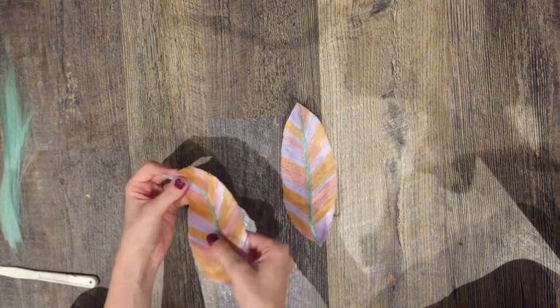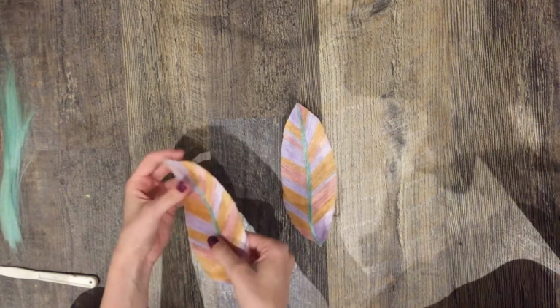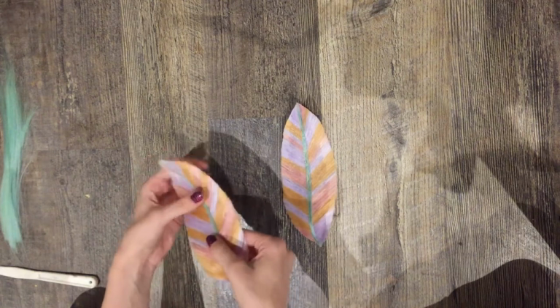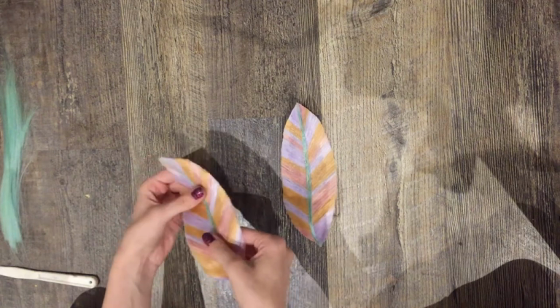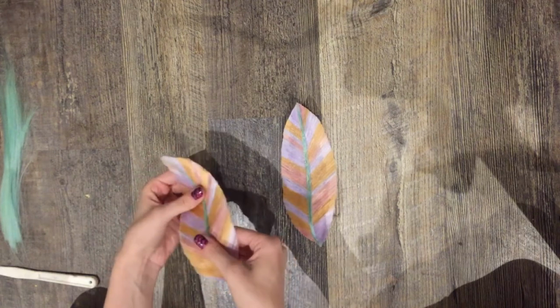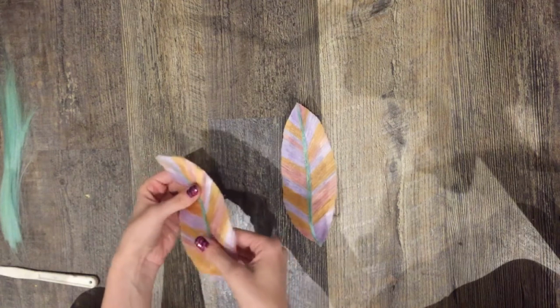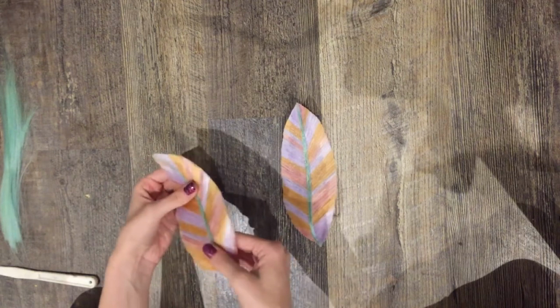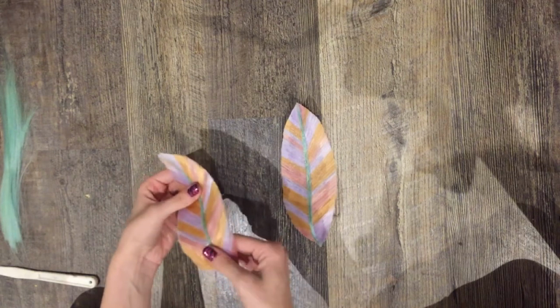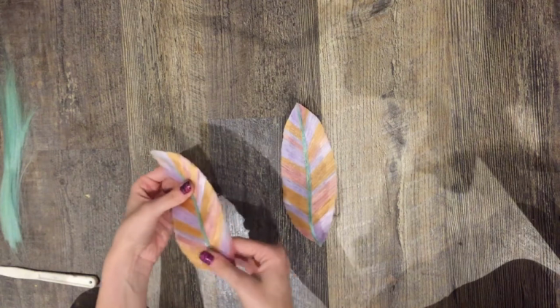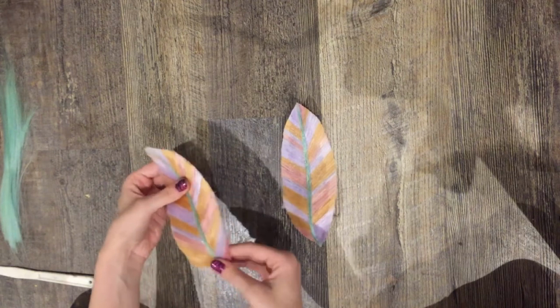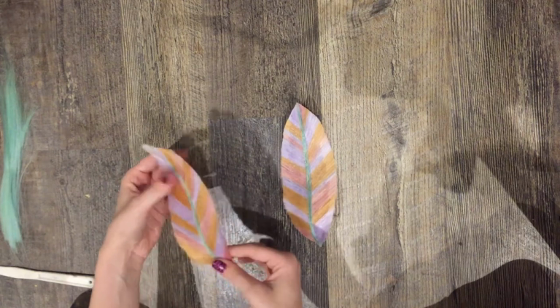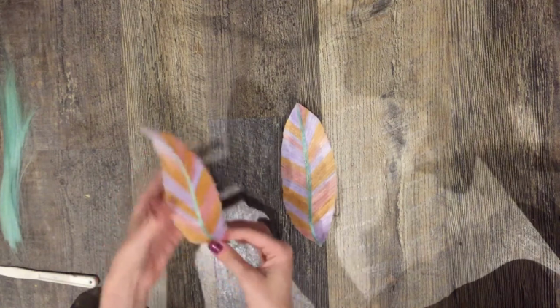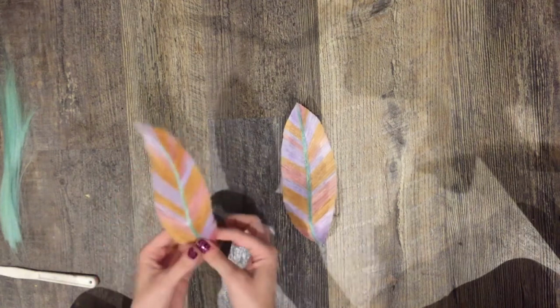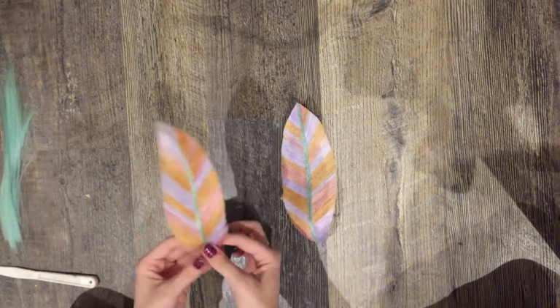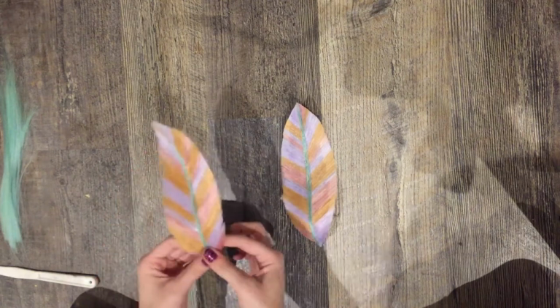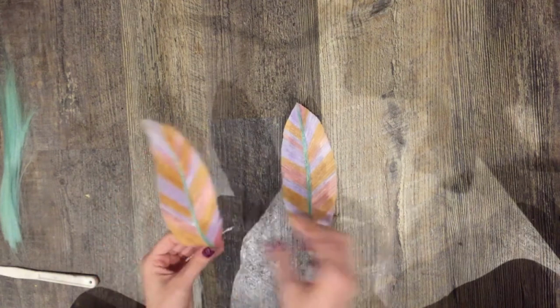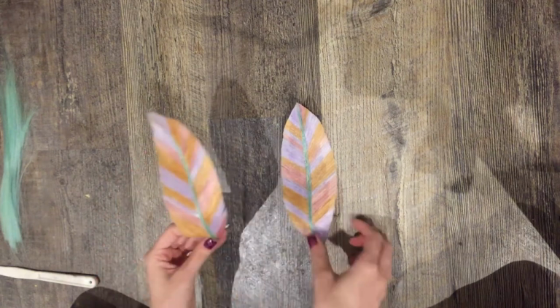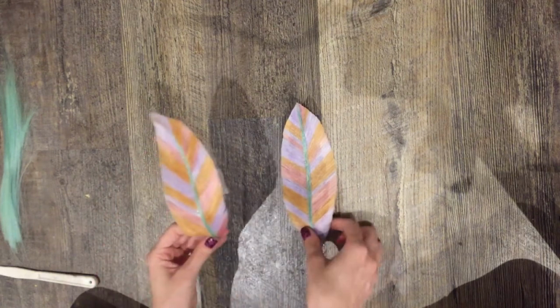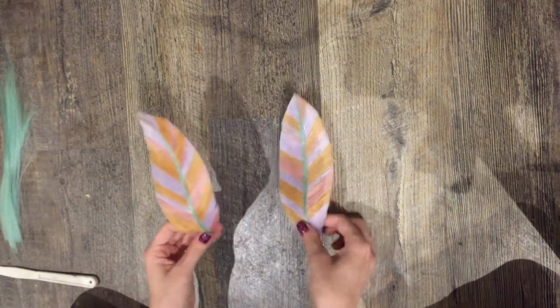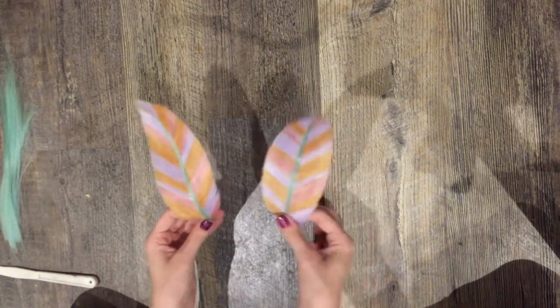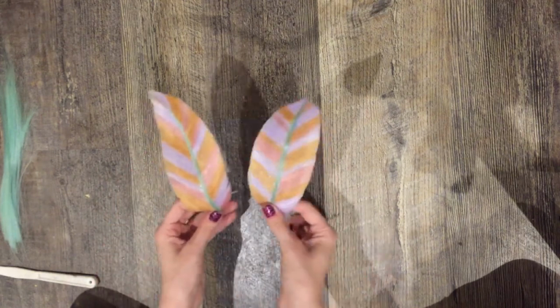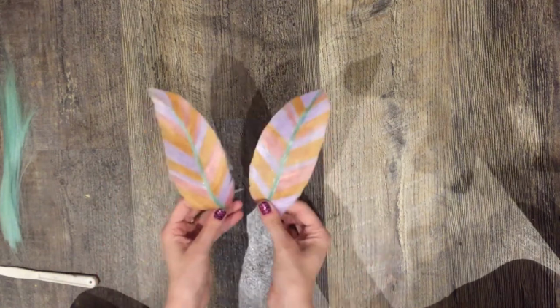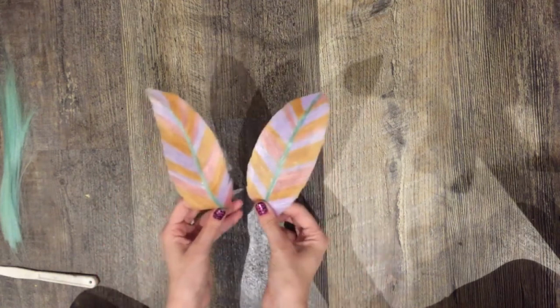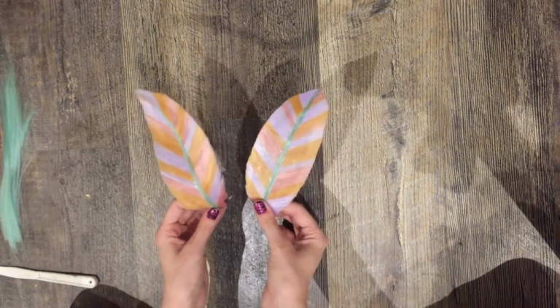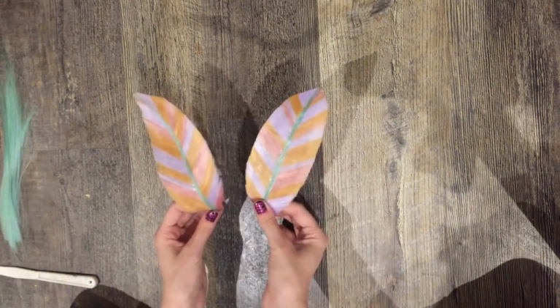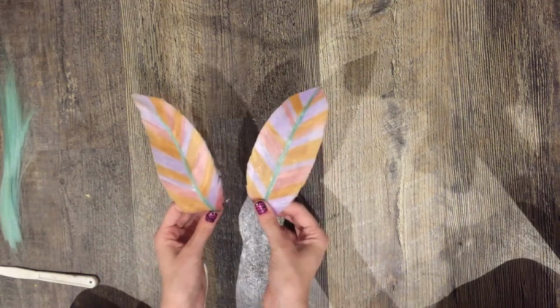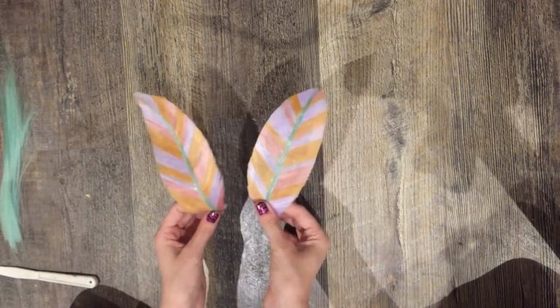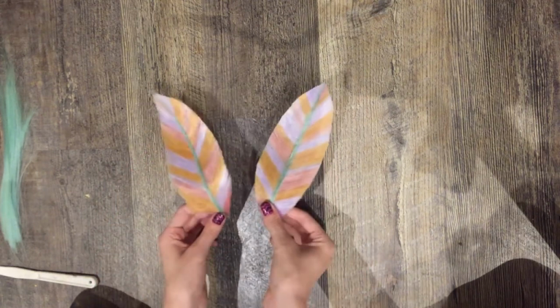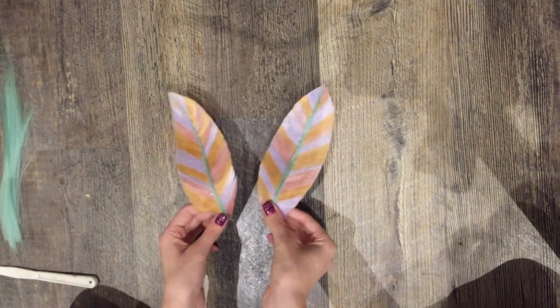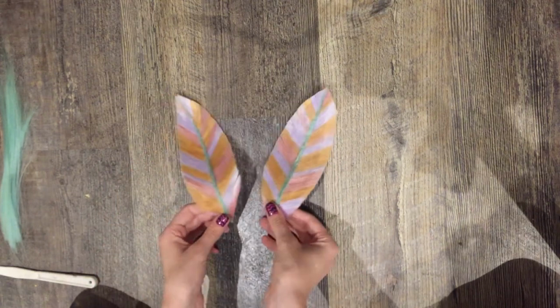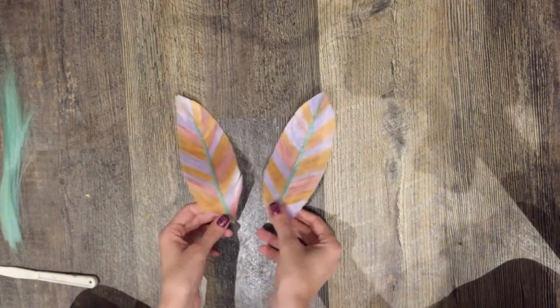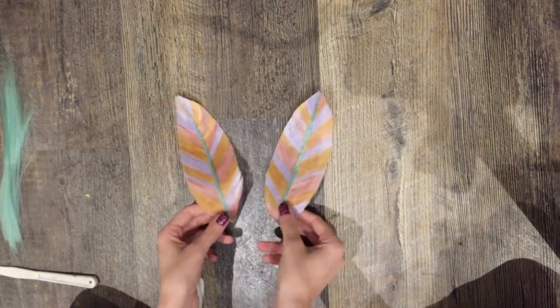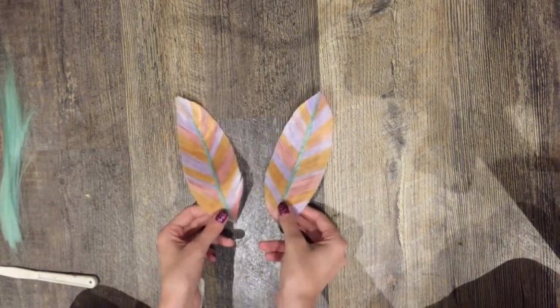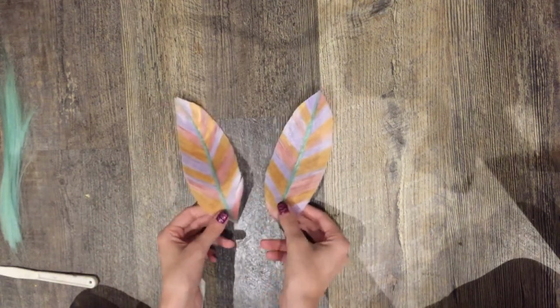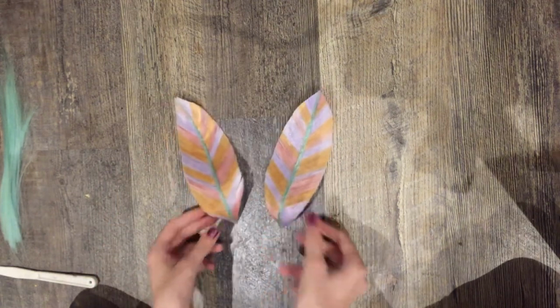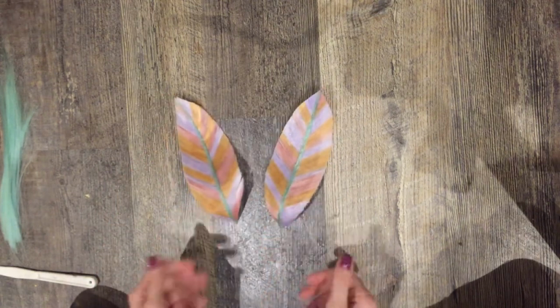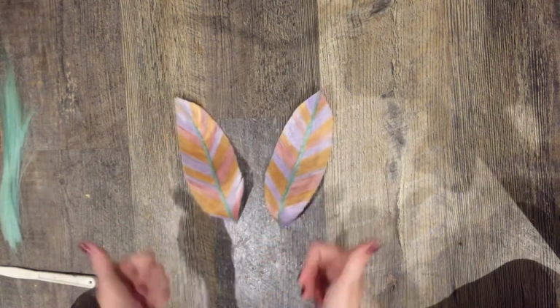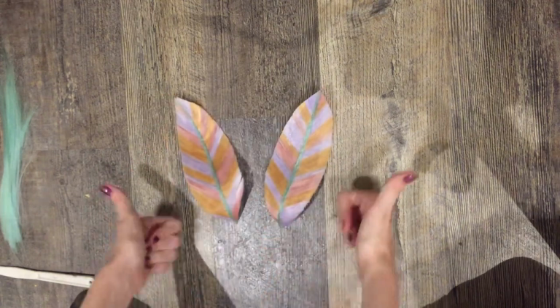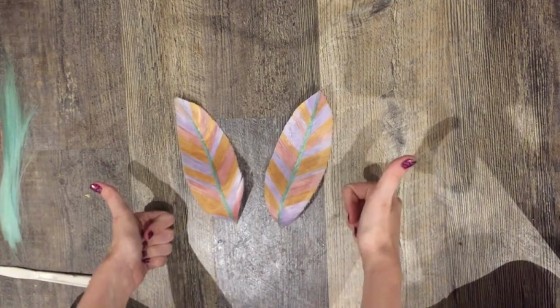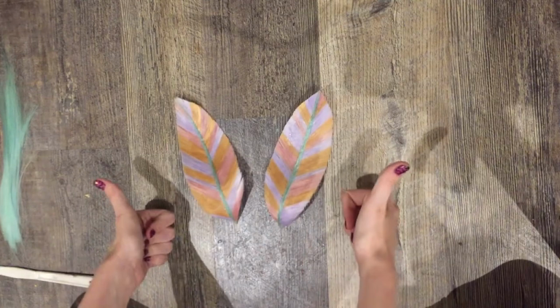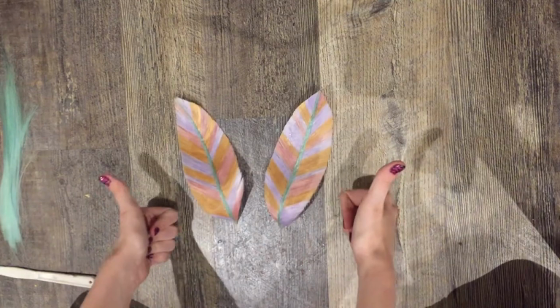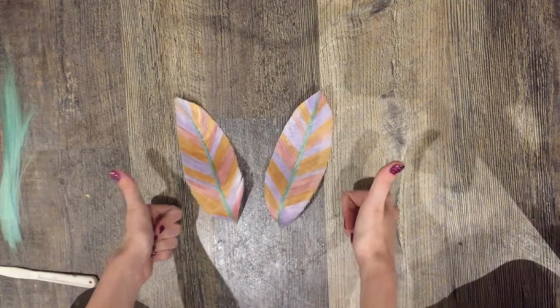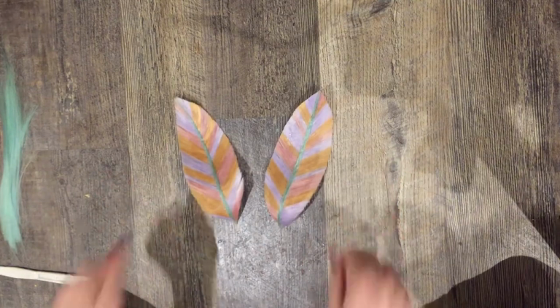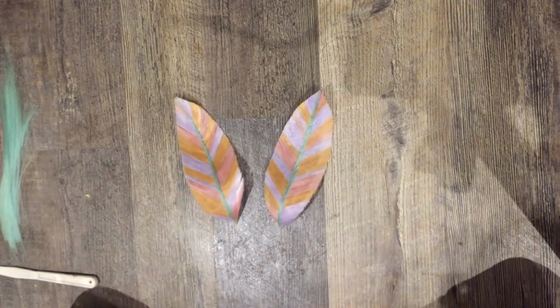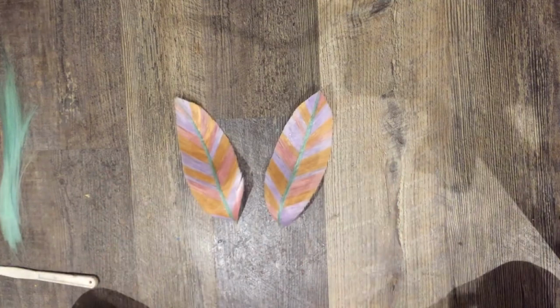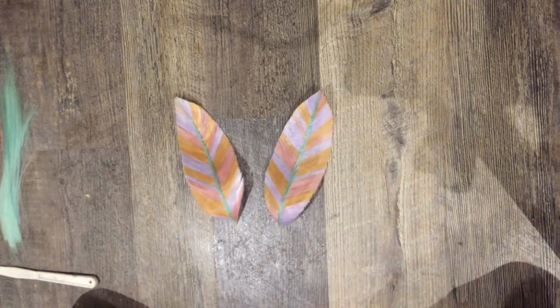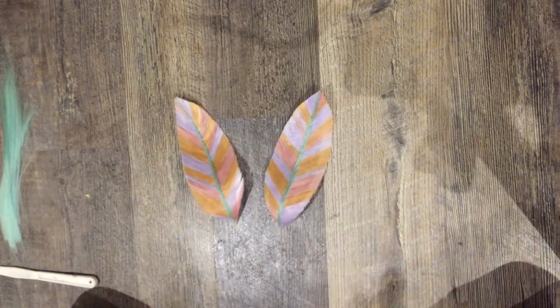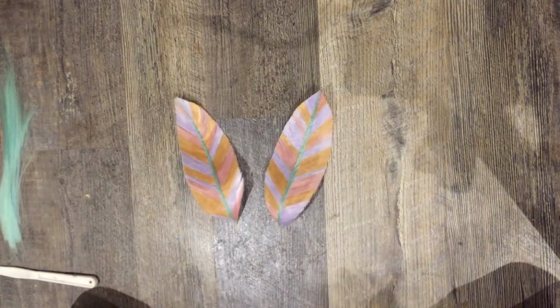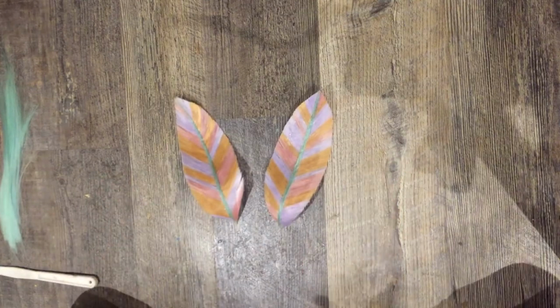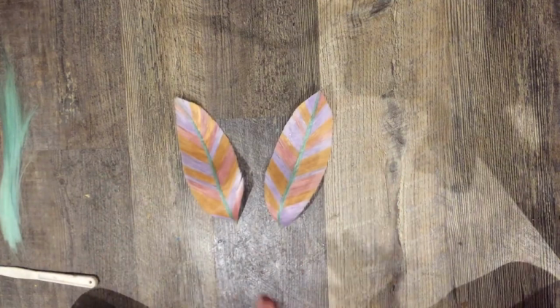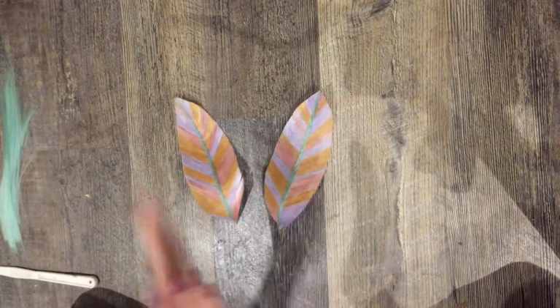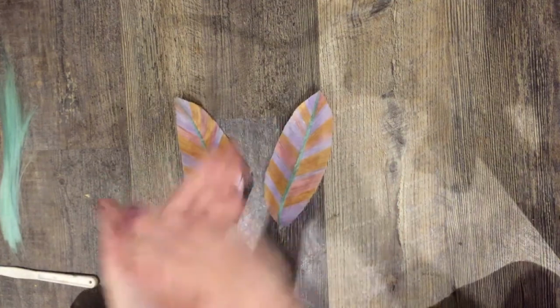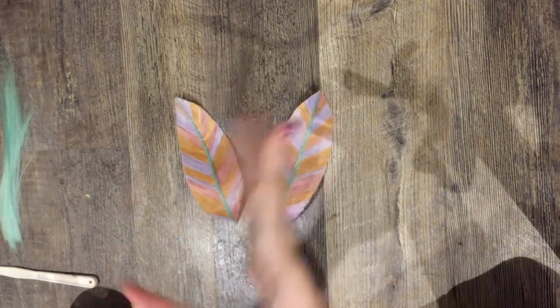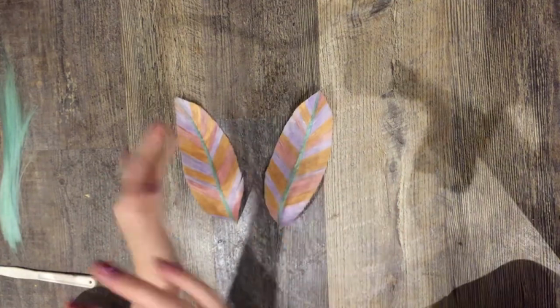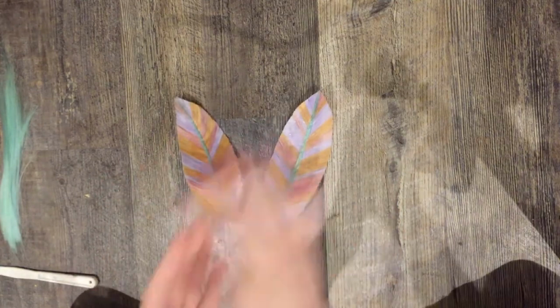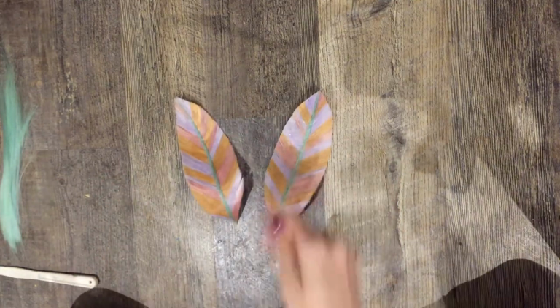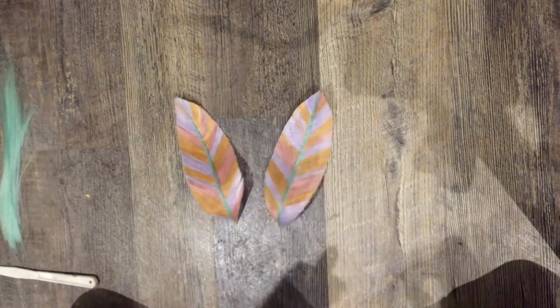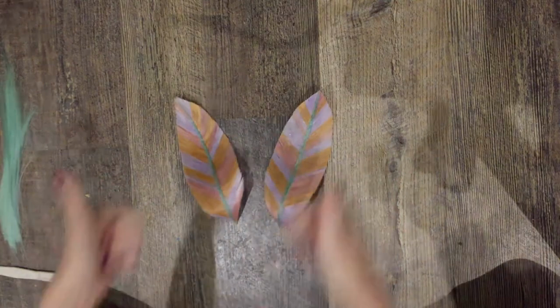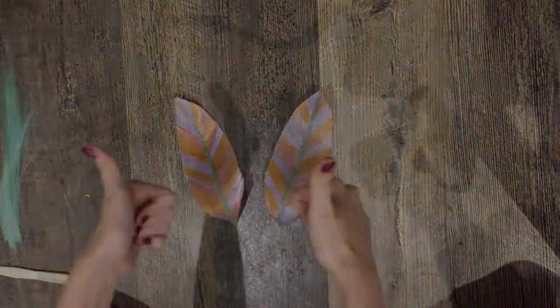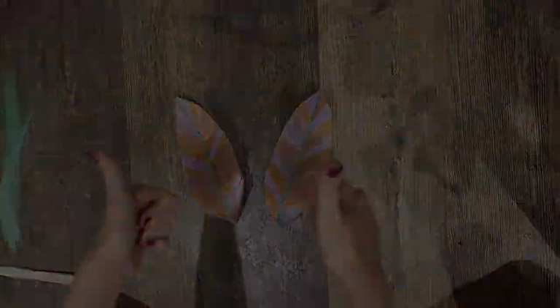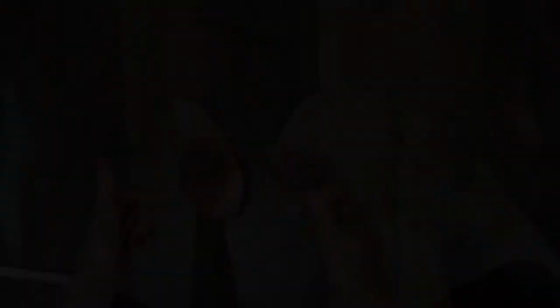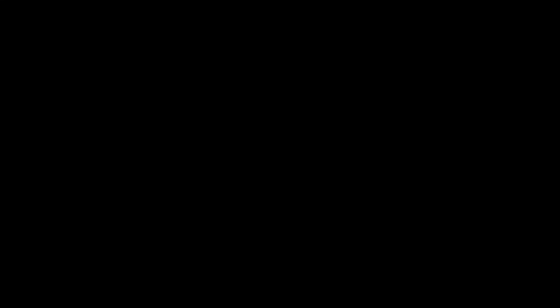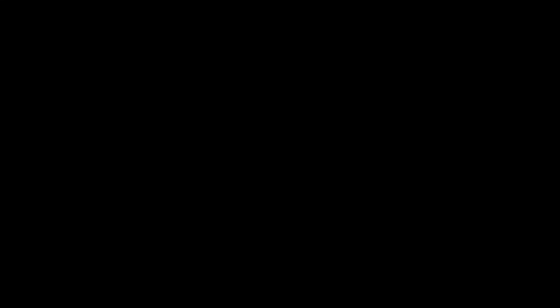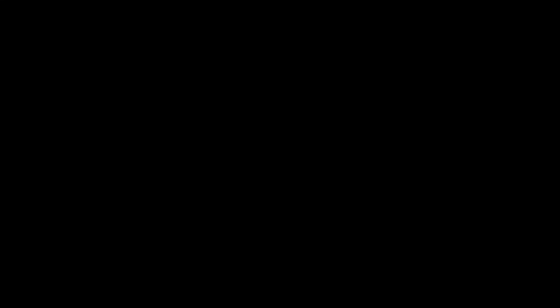And there you have it — perfect symmetry! Hopefully this was helpful and you guys can use this technique in your future projects. Happy crafting! Bye!